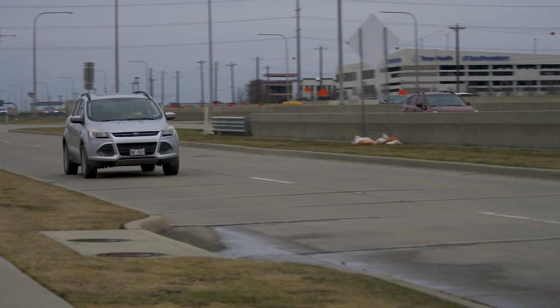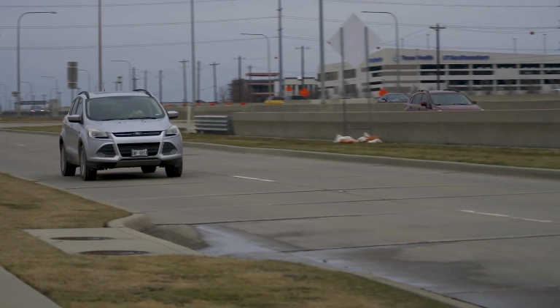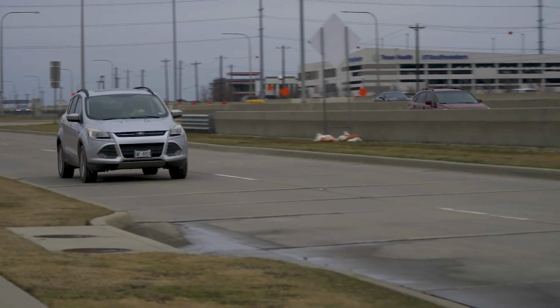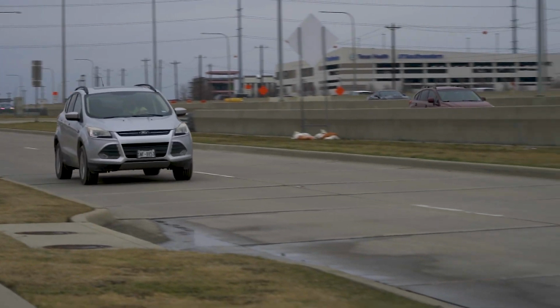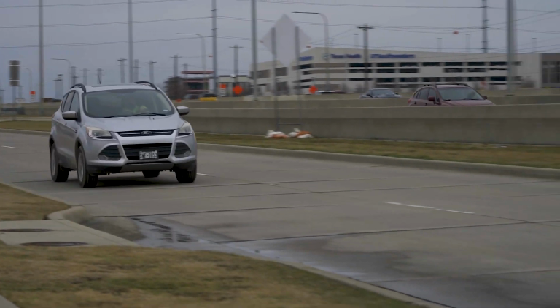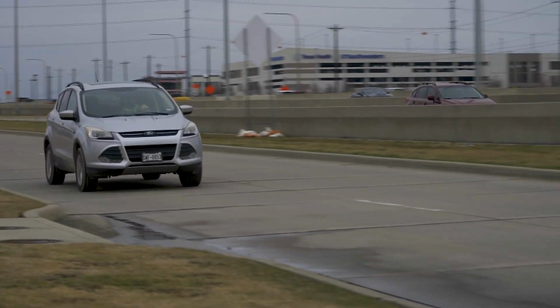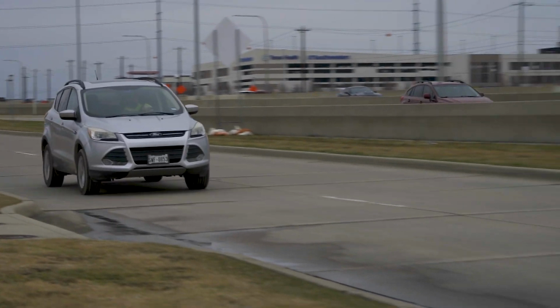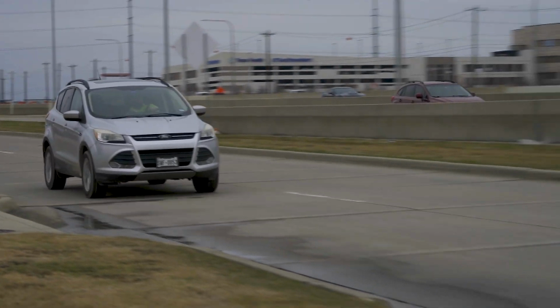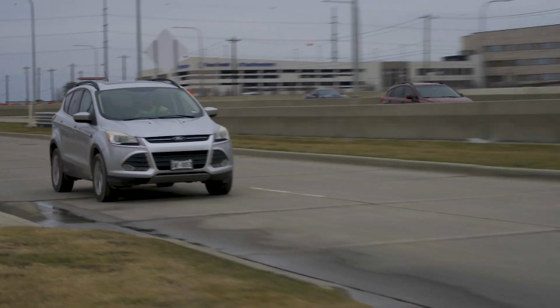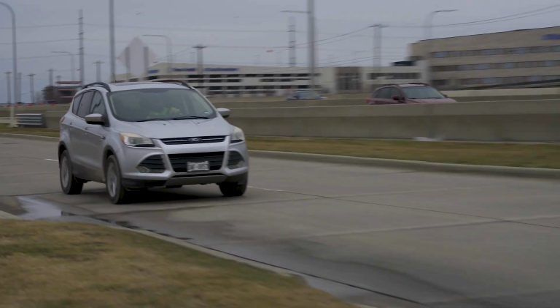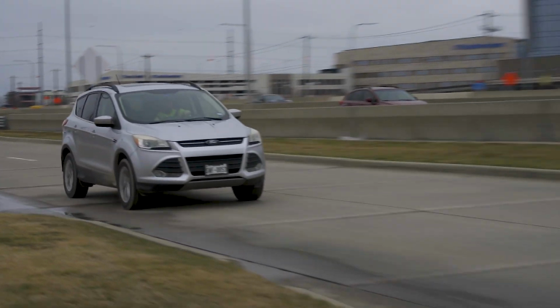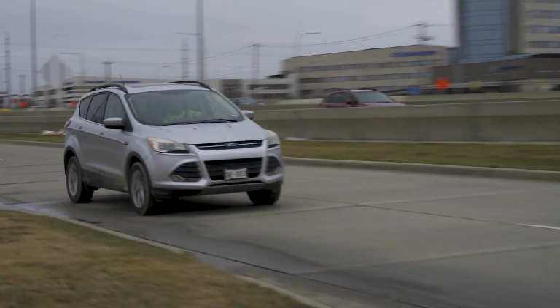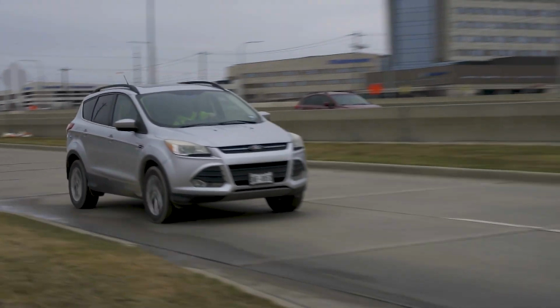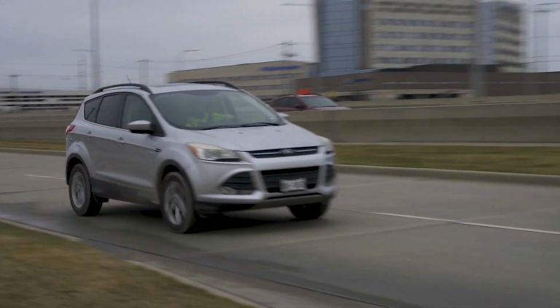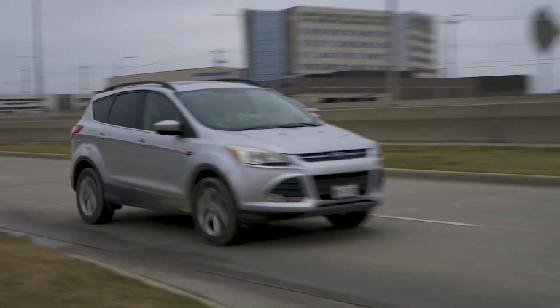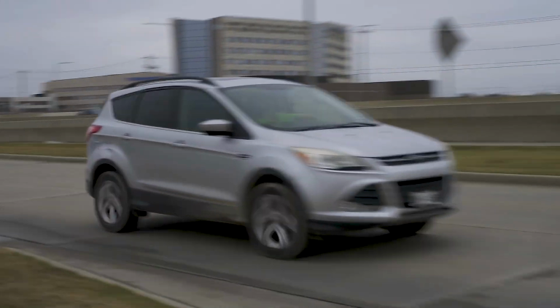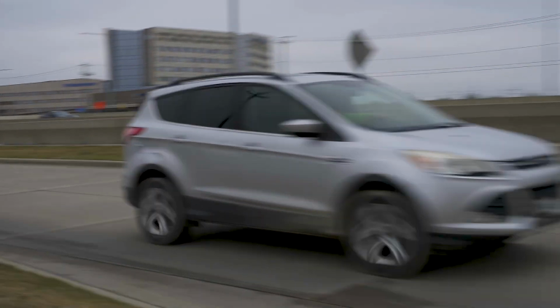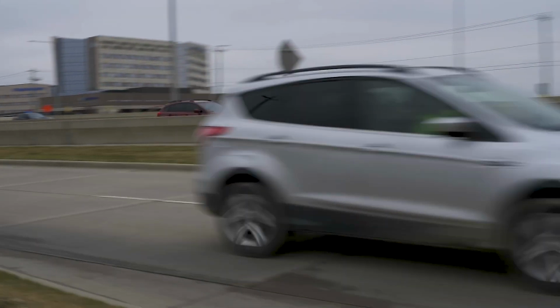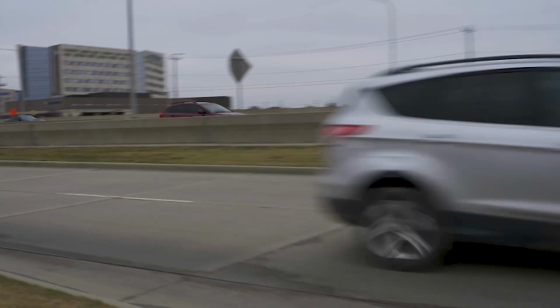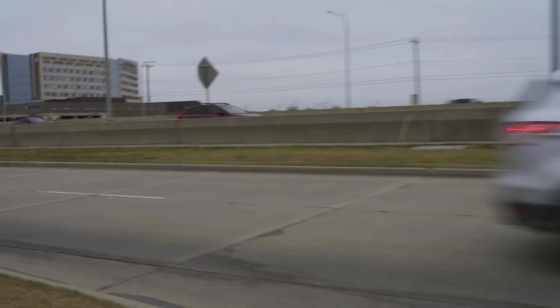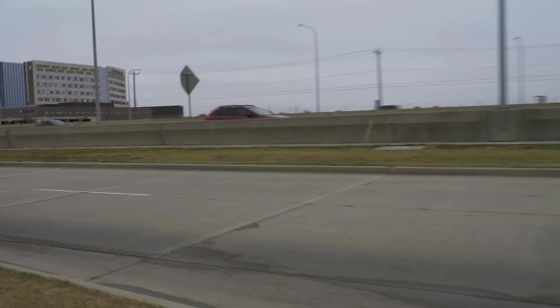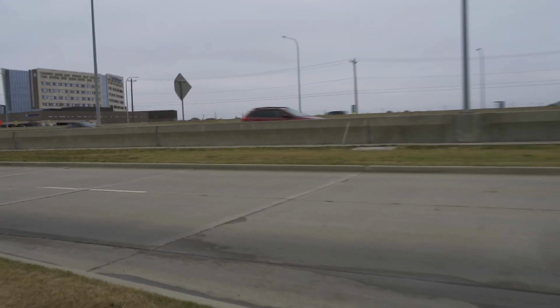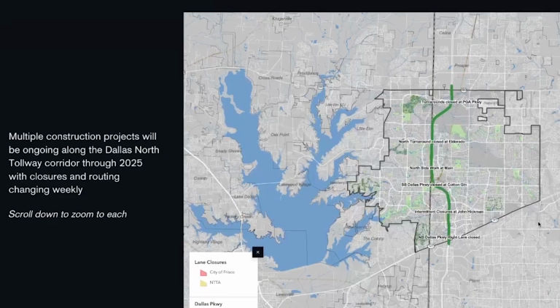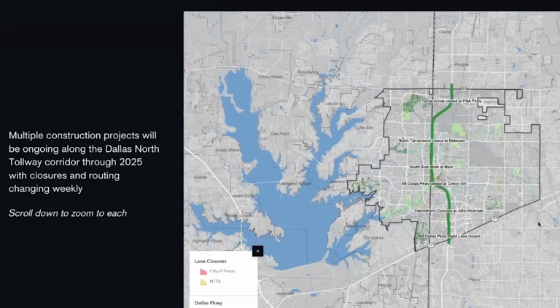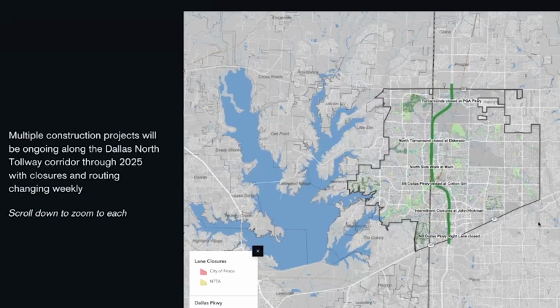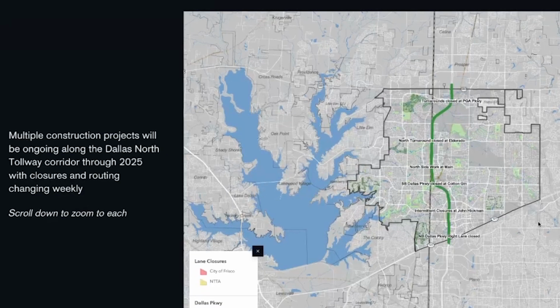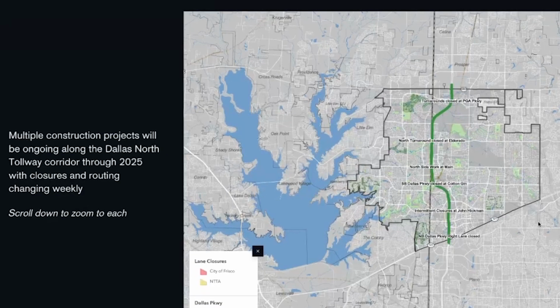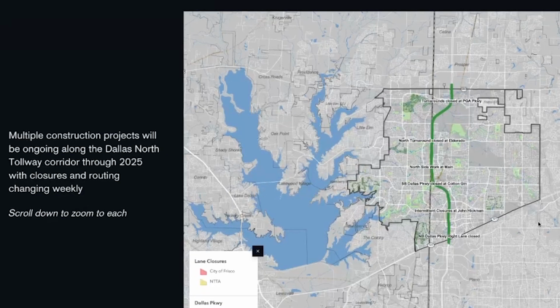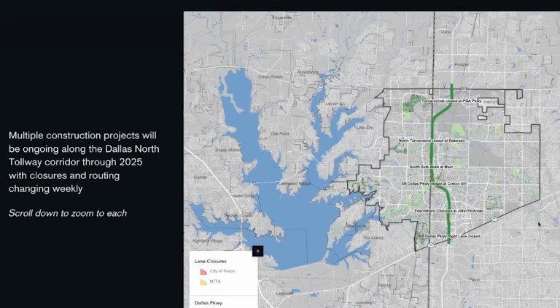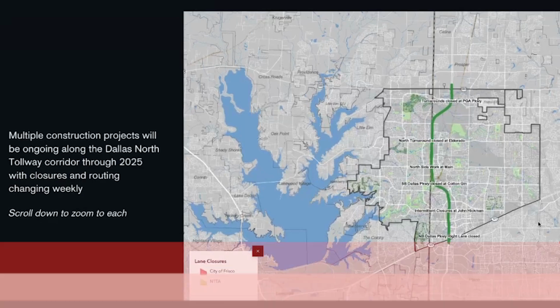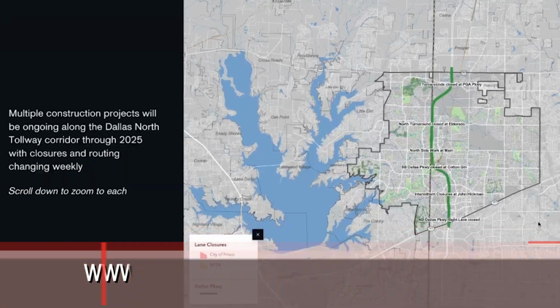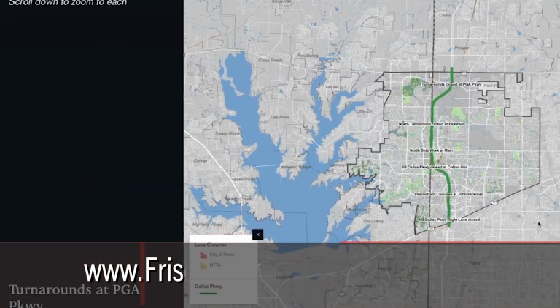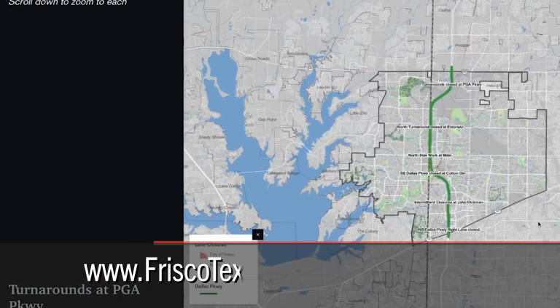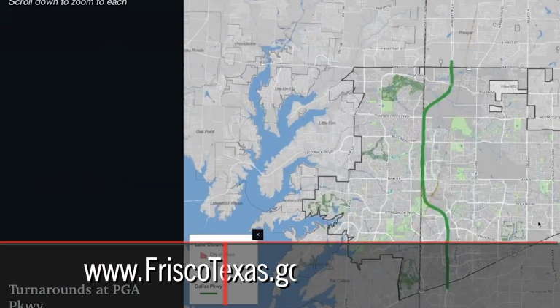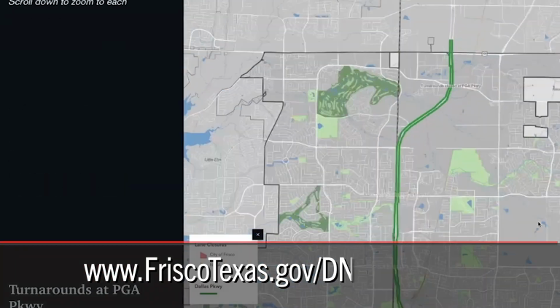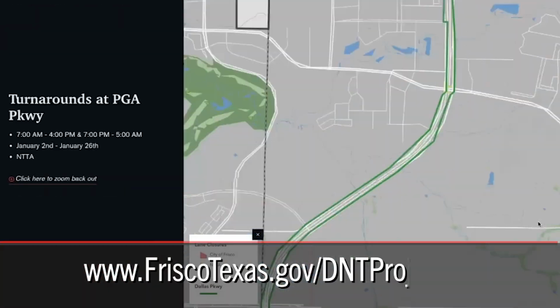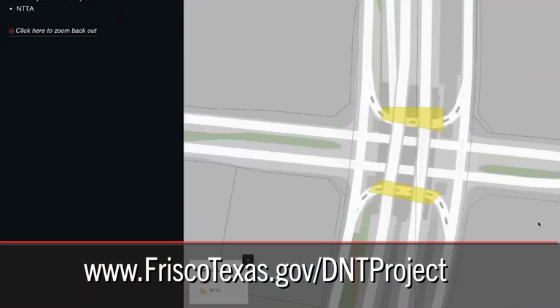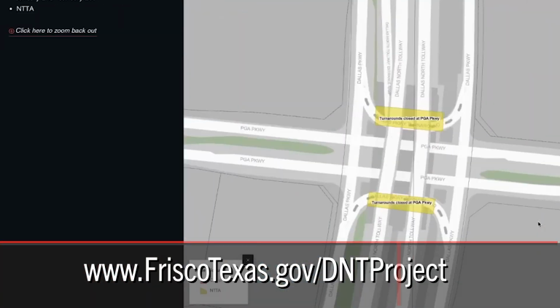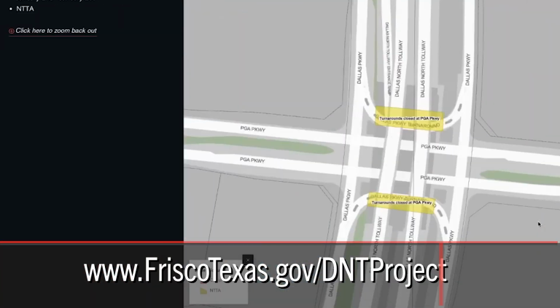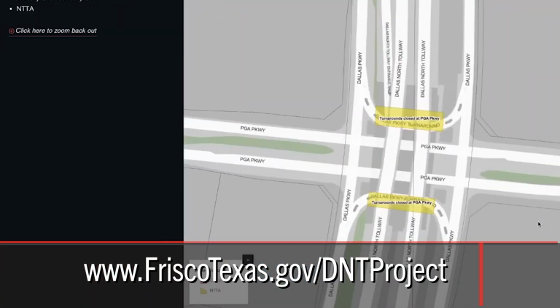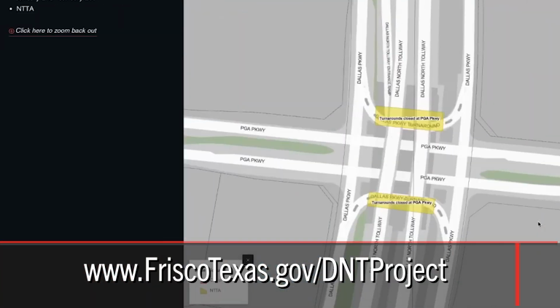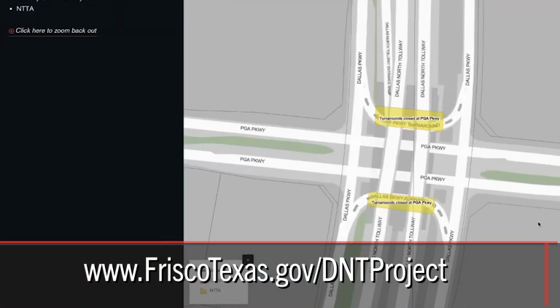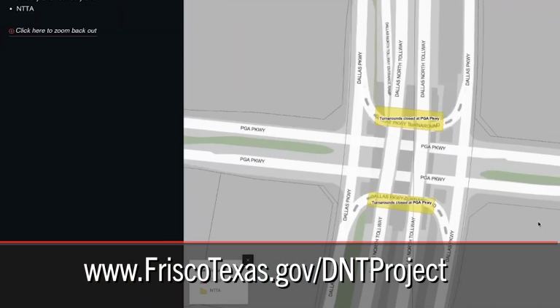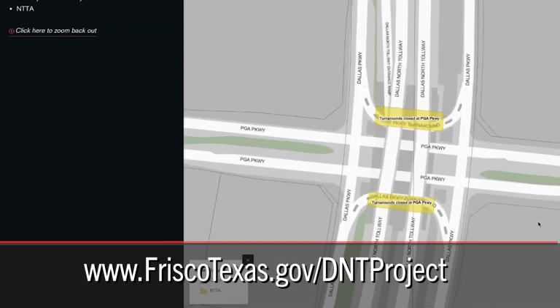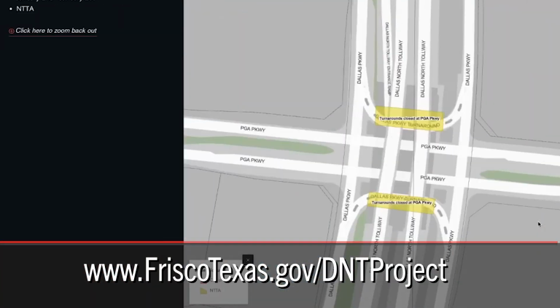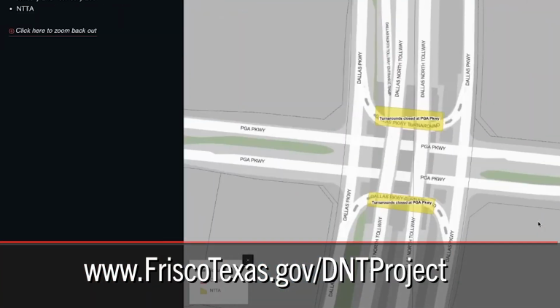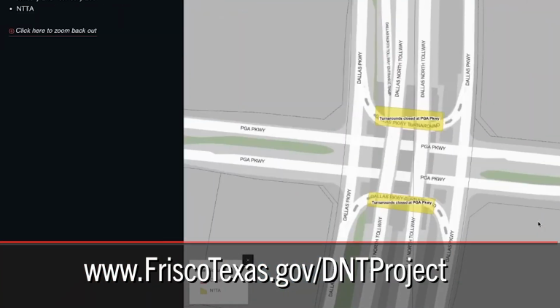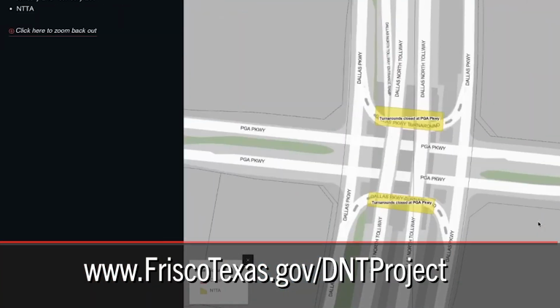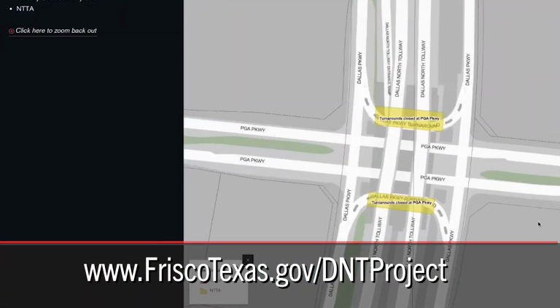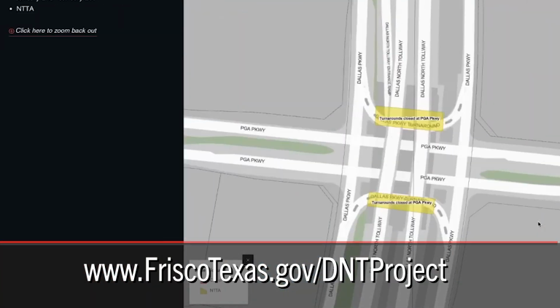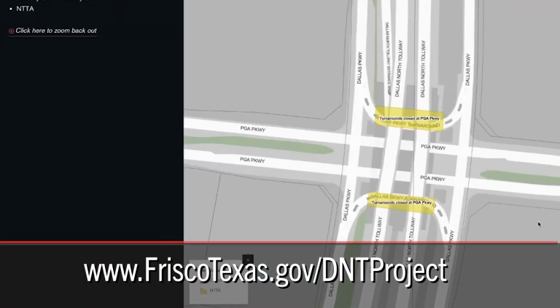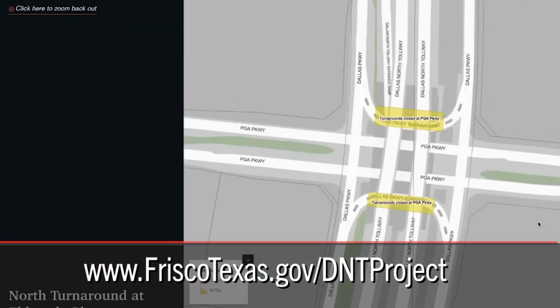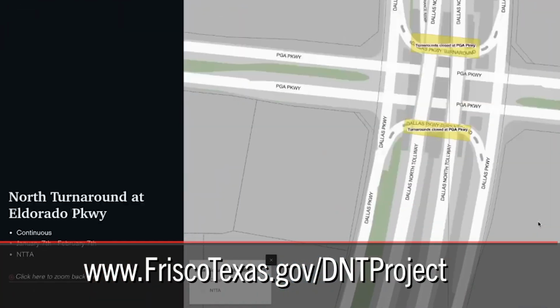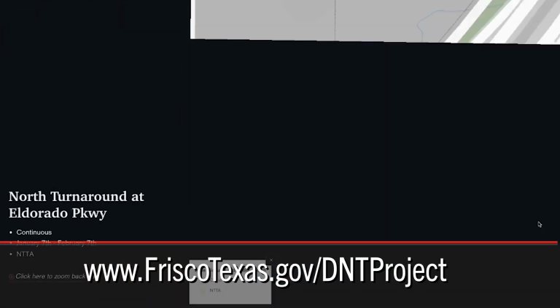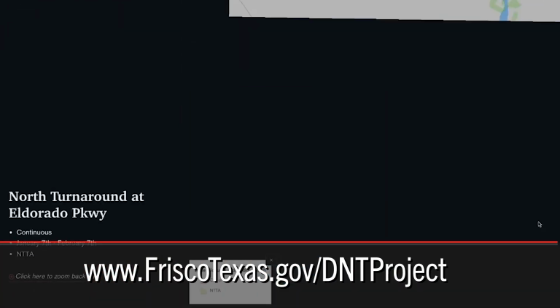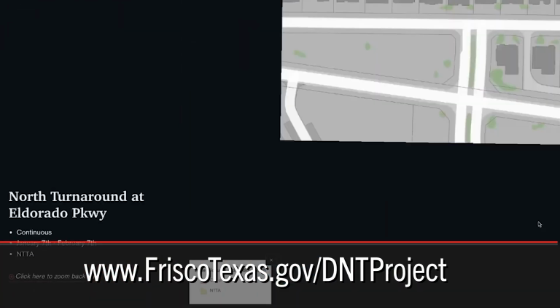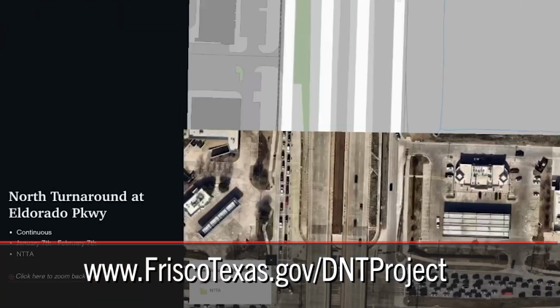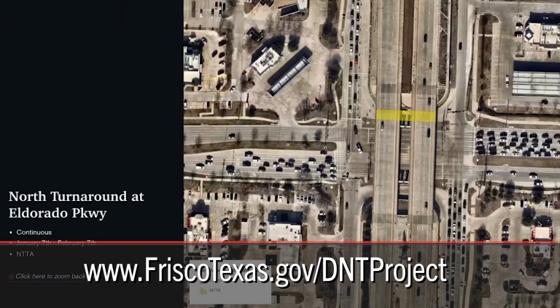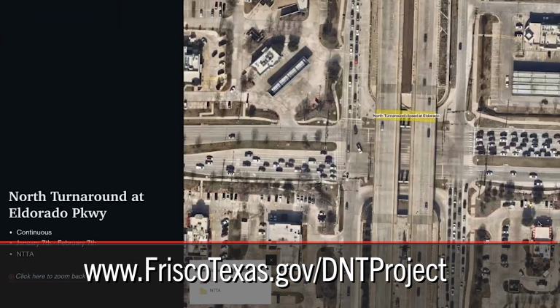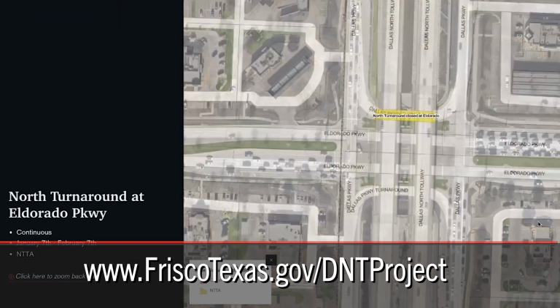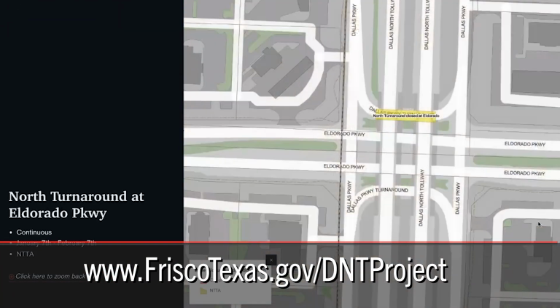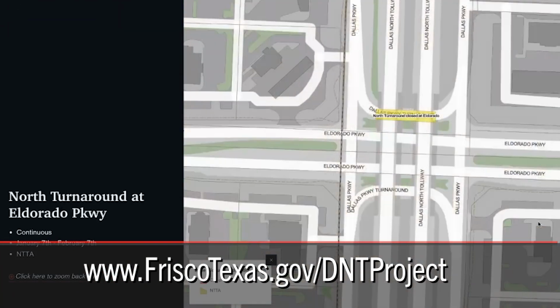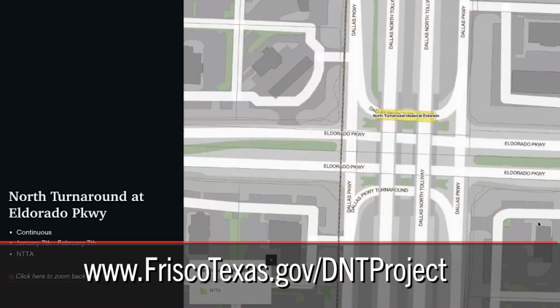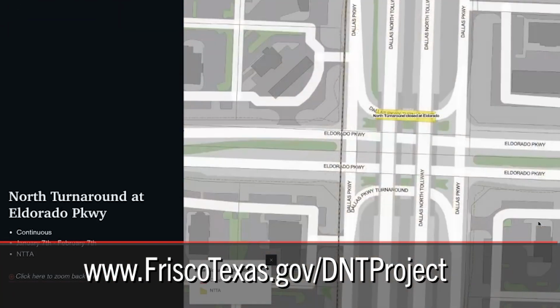Construction along Dallas Parkway is expected to be finished in mid-2026. To stay up to date on the project and find the map, go to friscotexas.gov/dntproject.